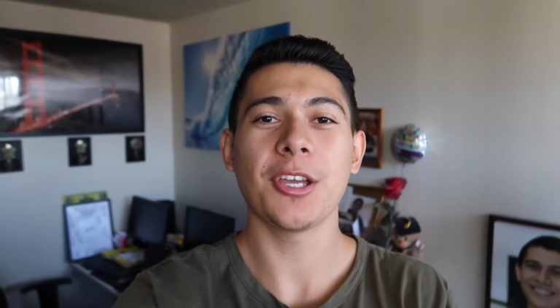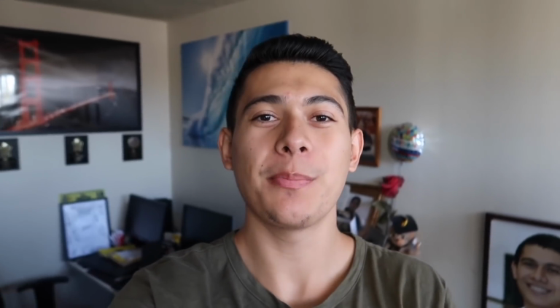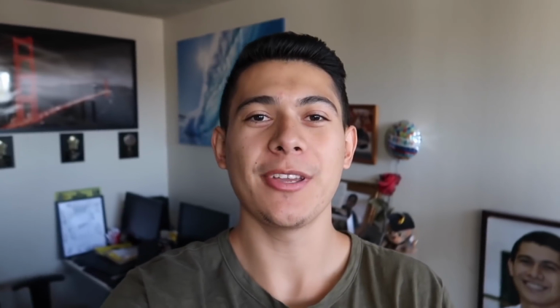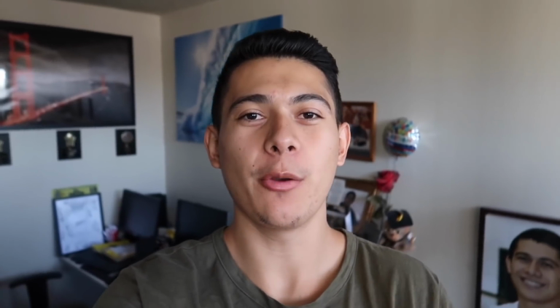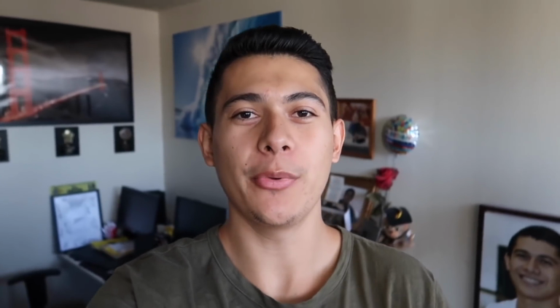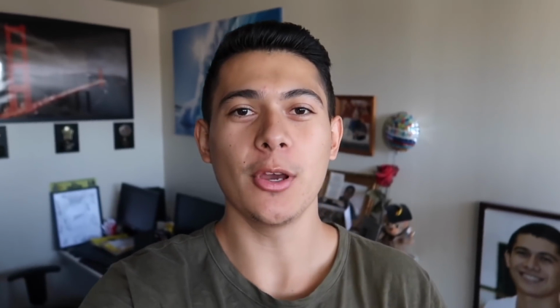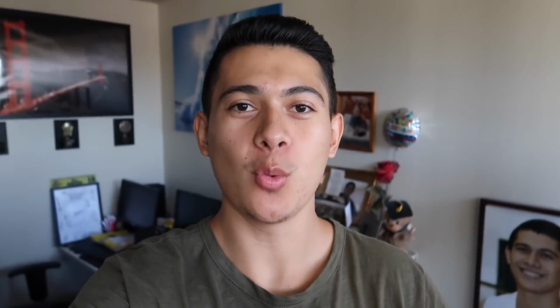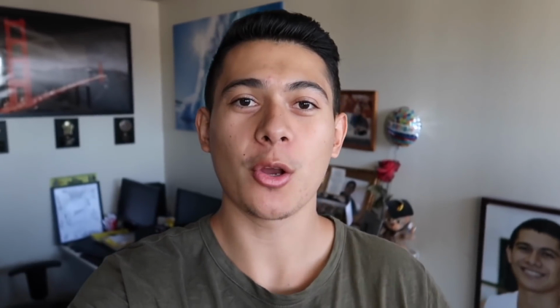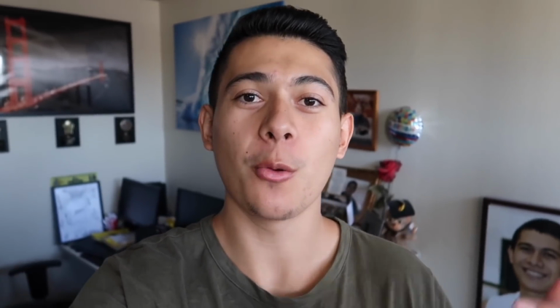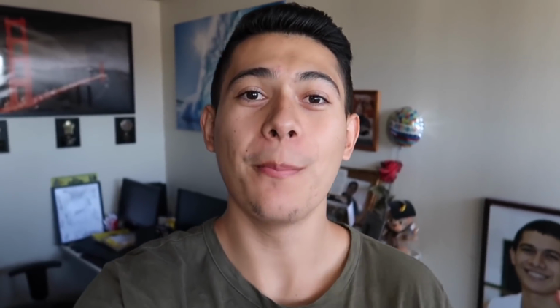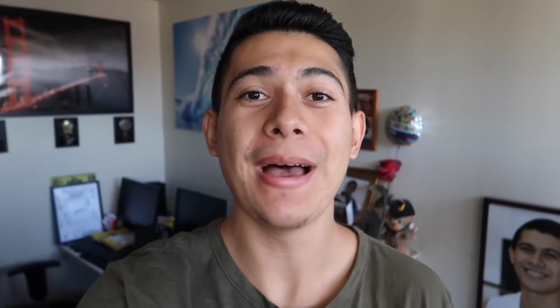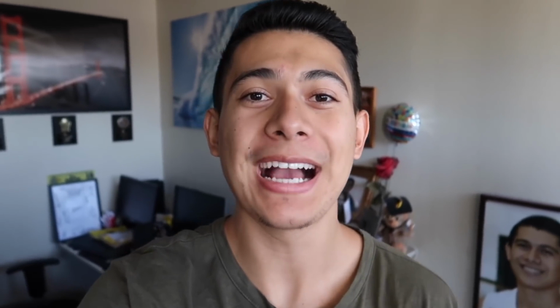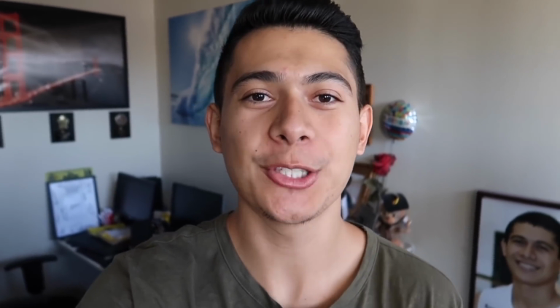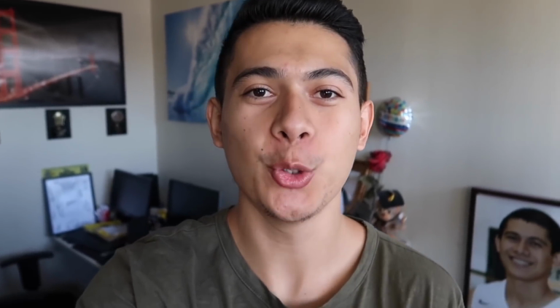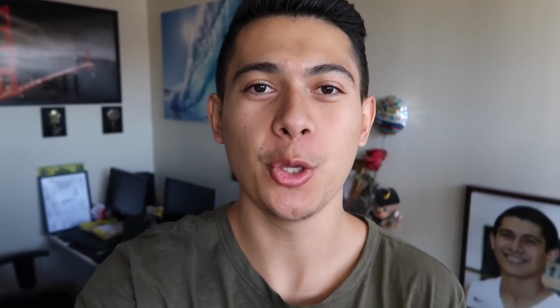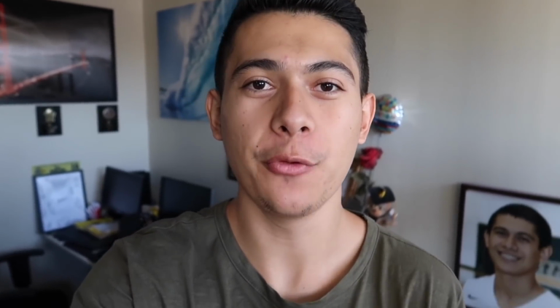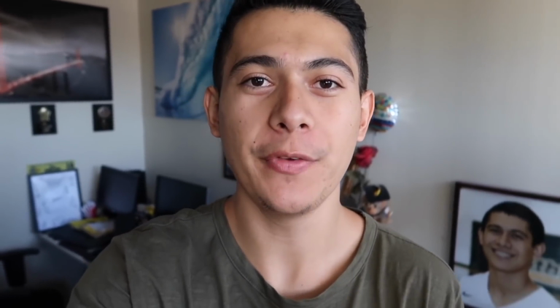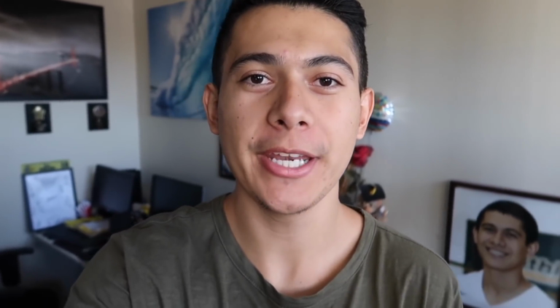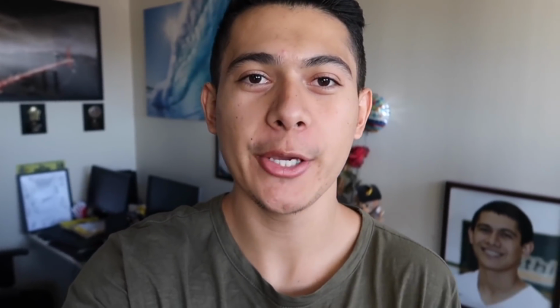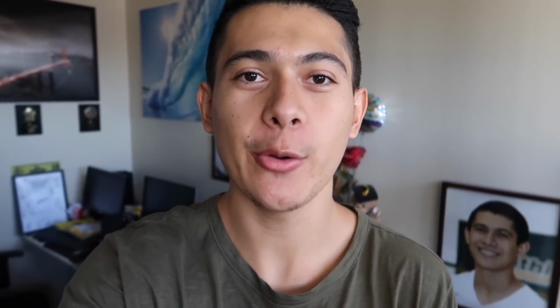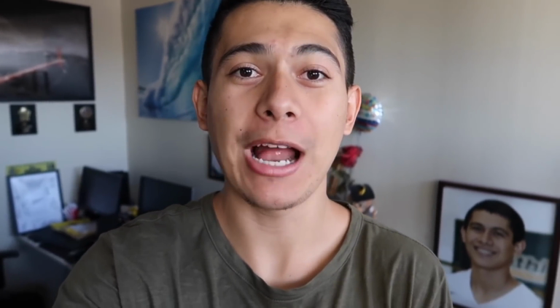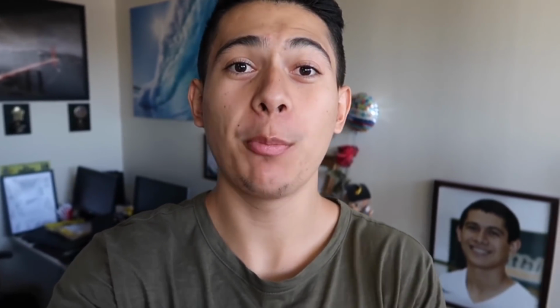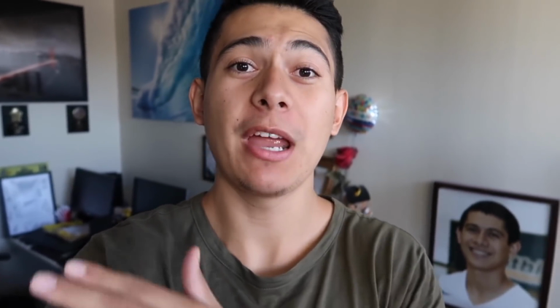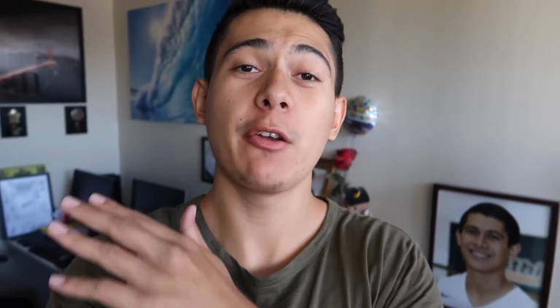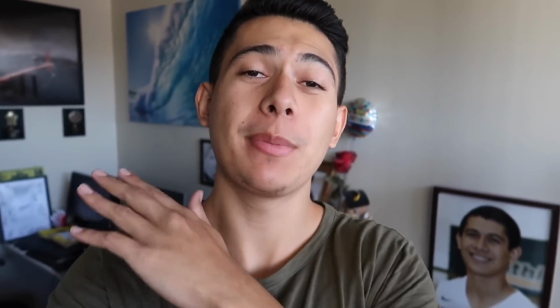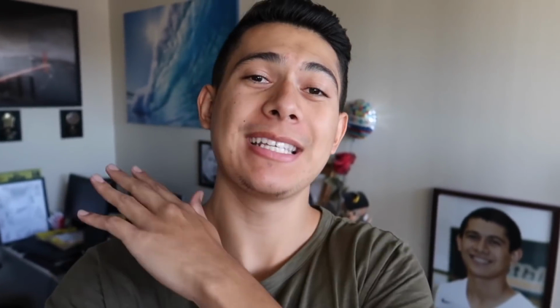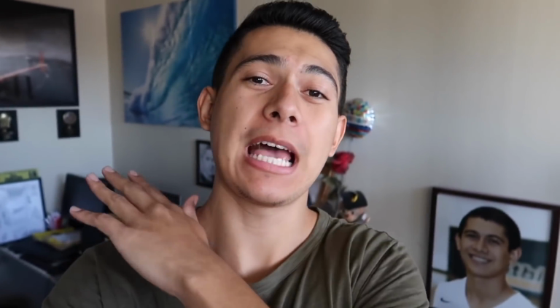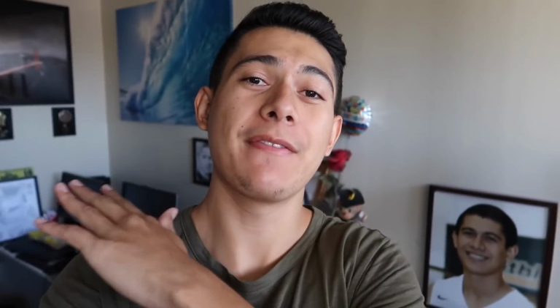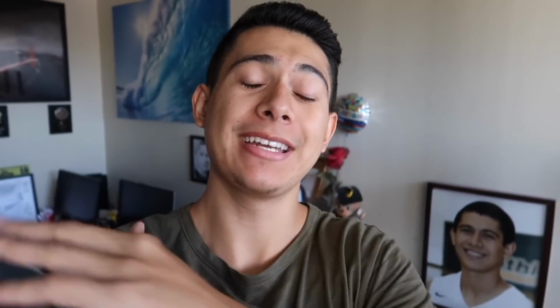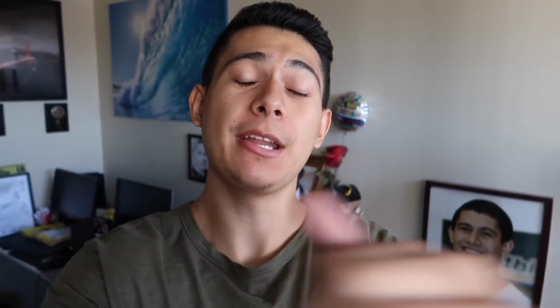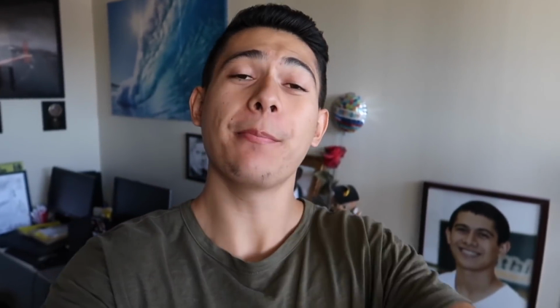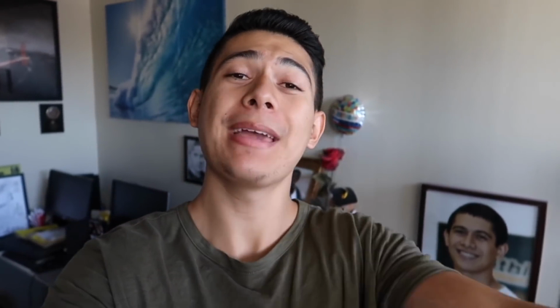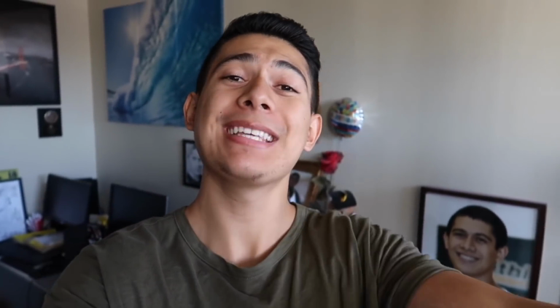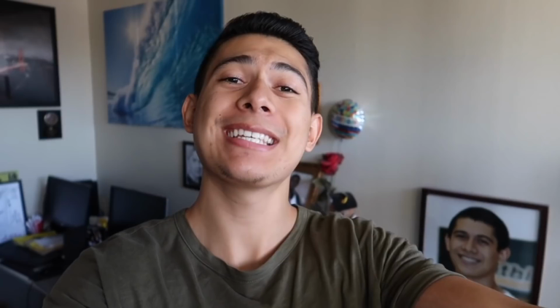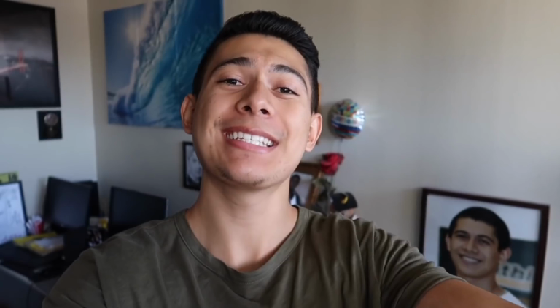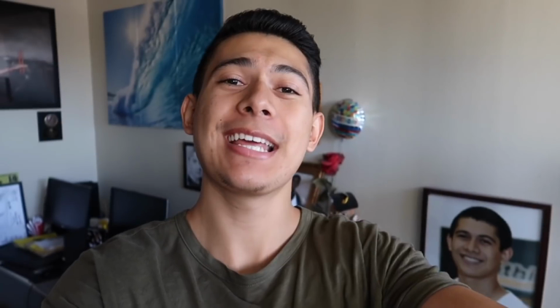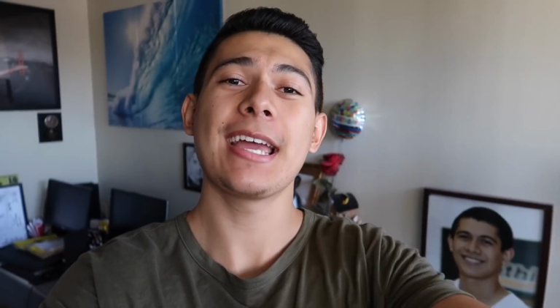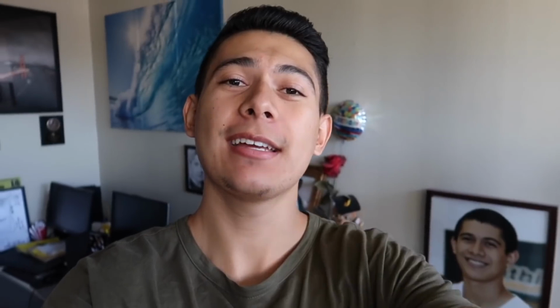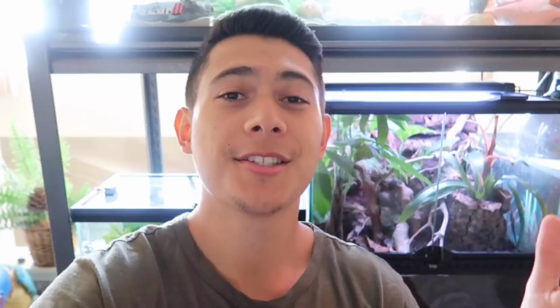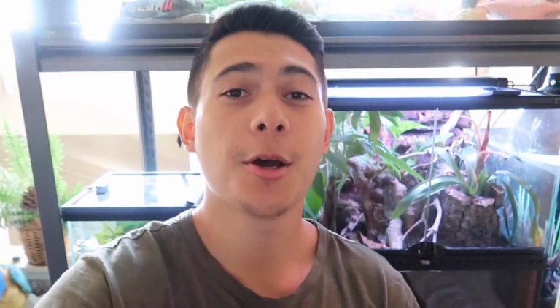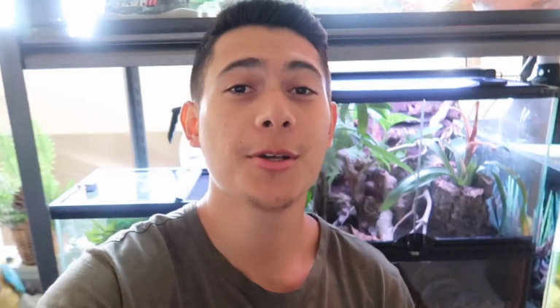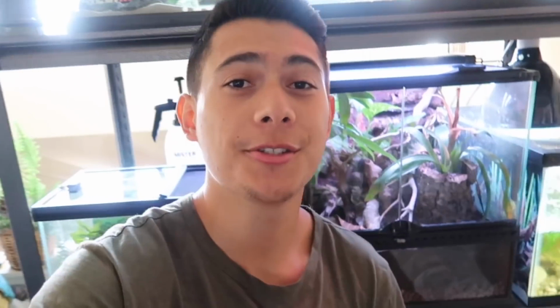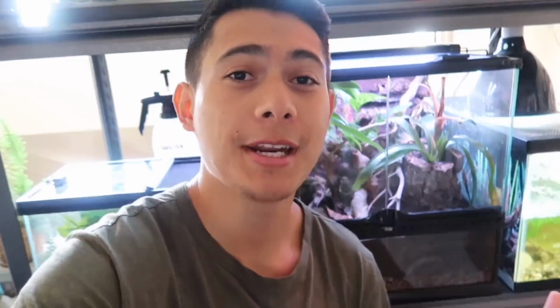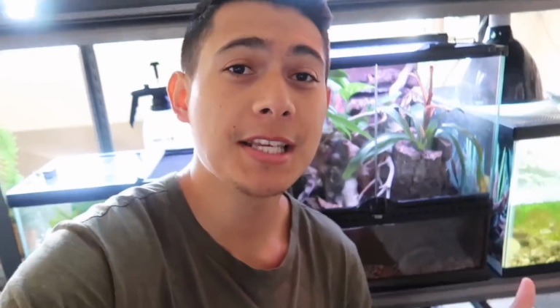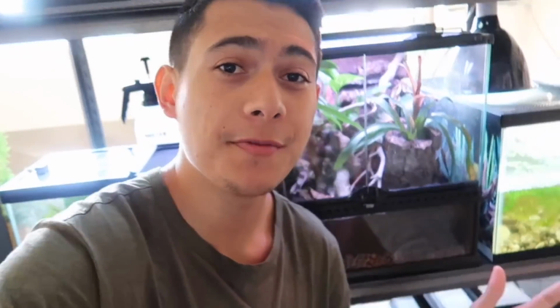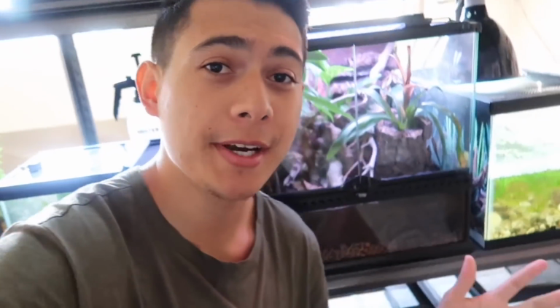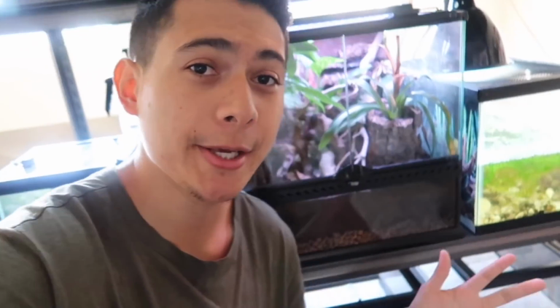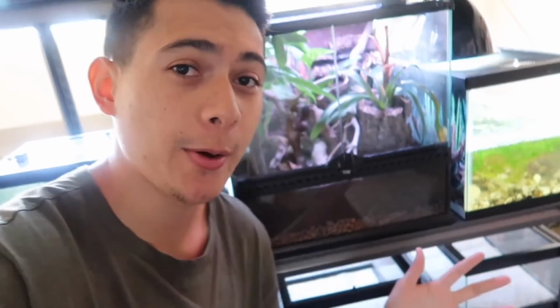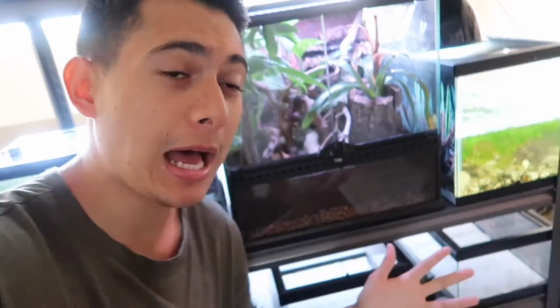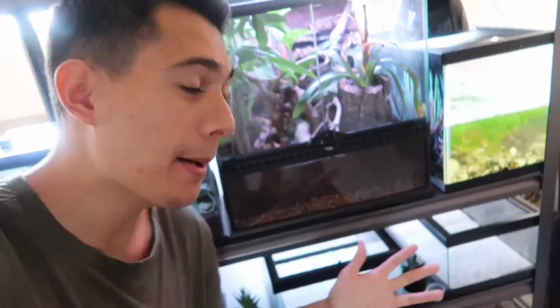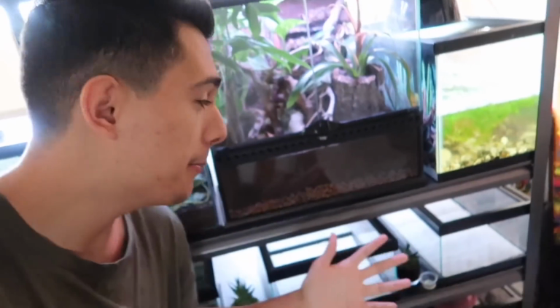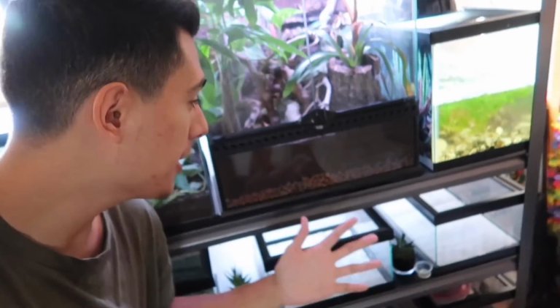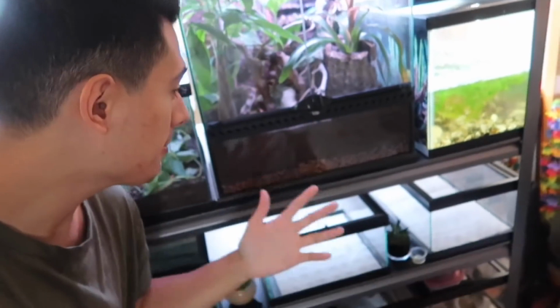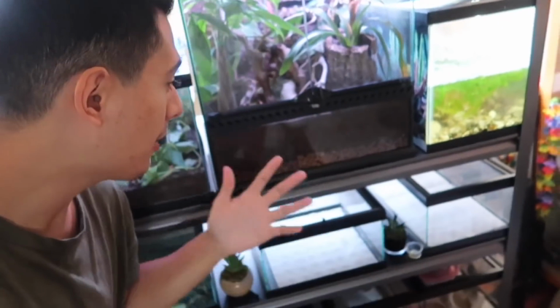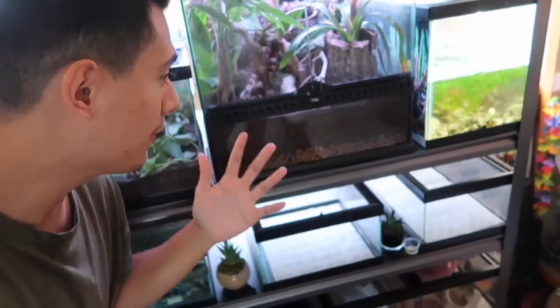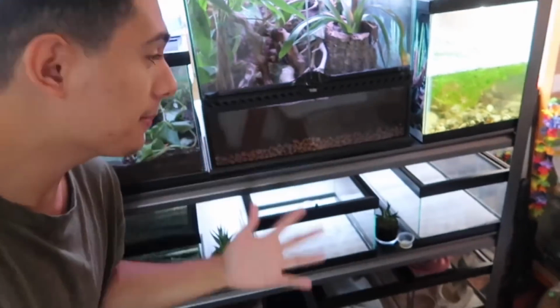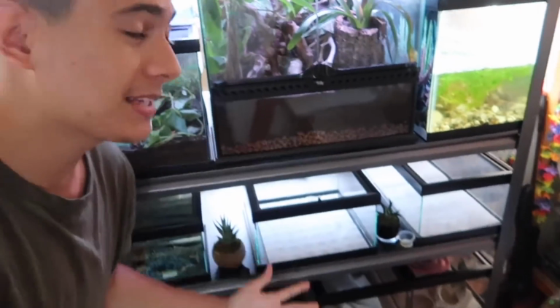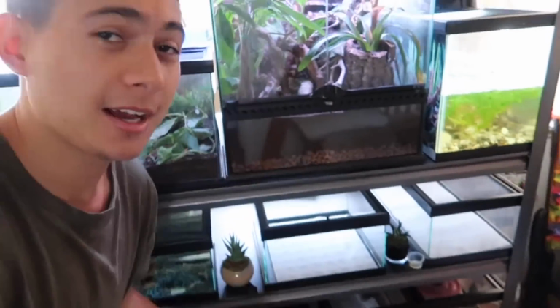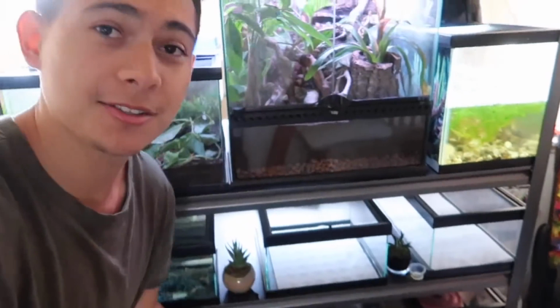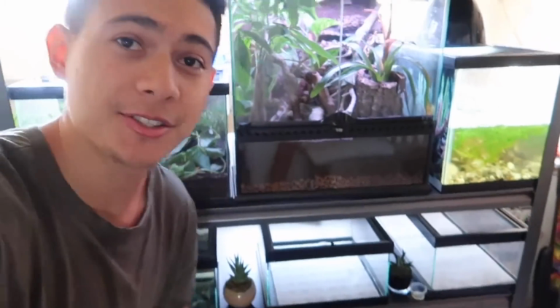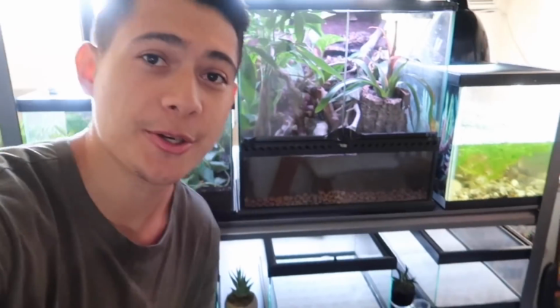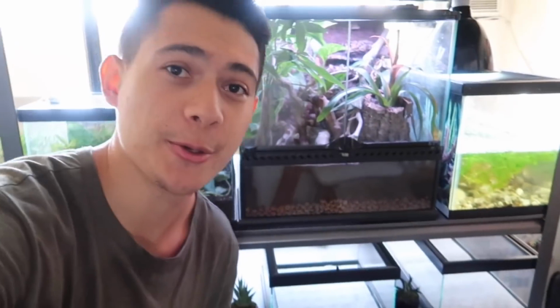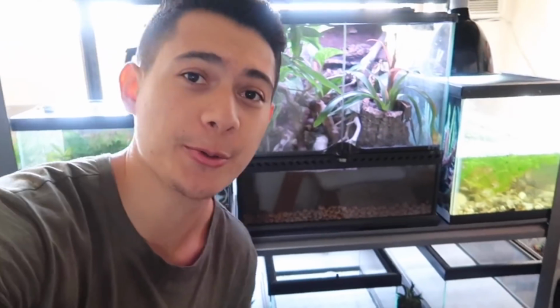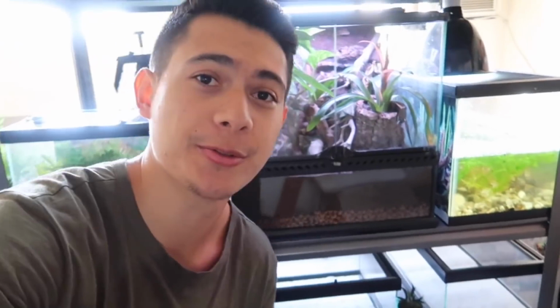What's up BR bros, welcome back to another video. I hope everybody's having an amazing day. So in today's video I'm putting my reptiles to use.